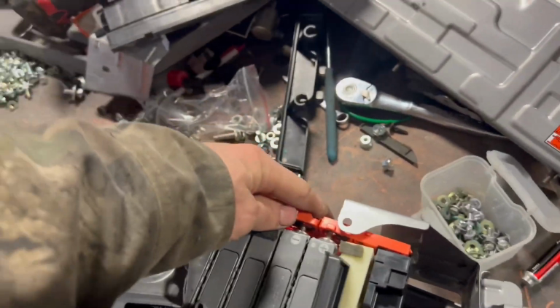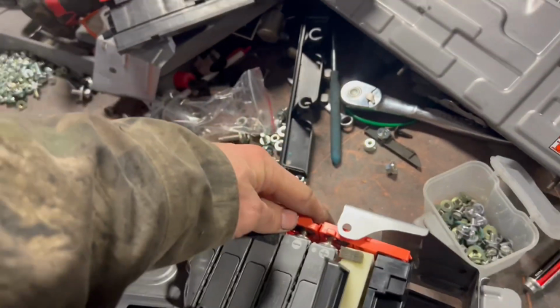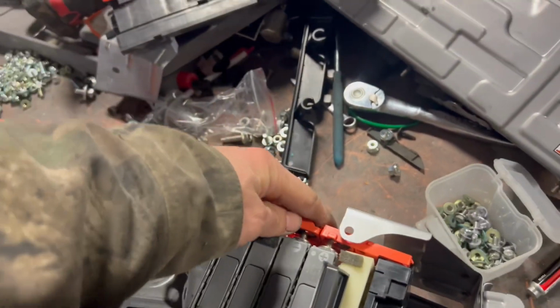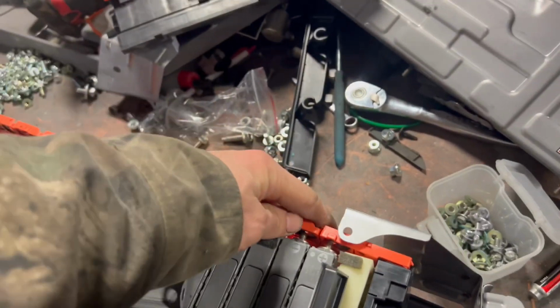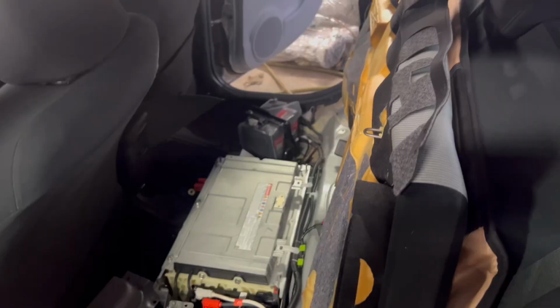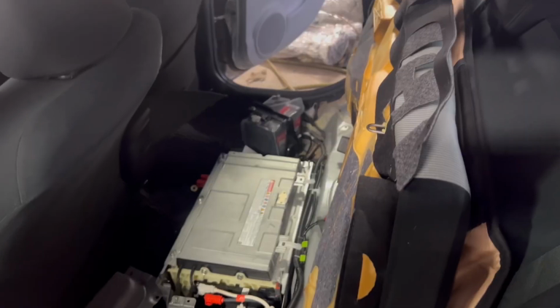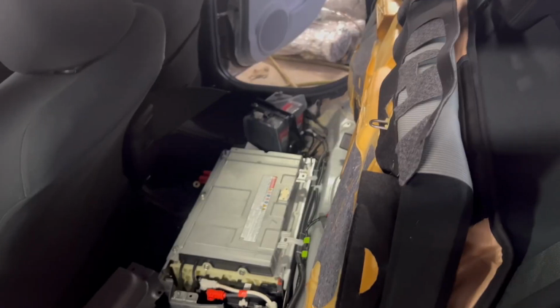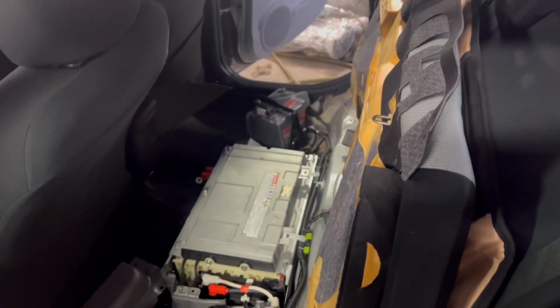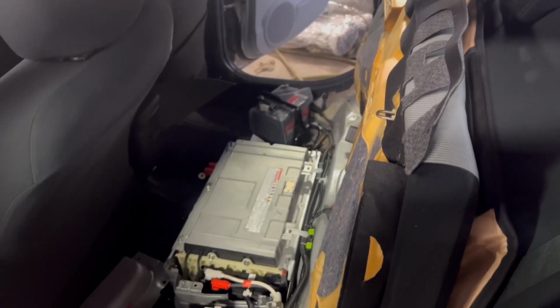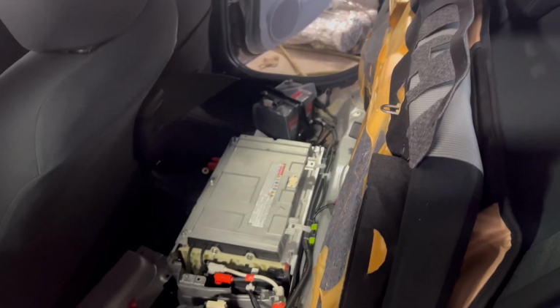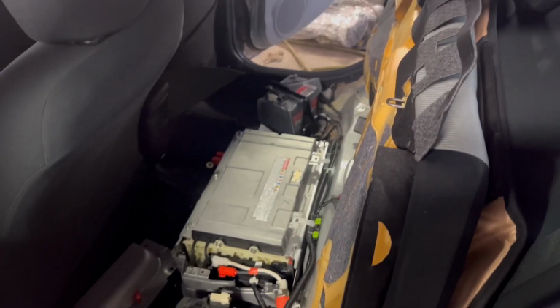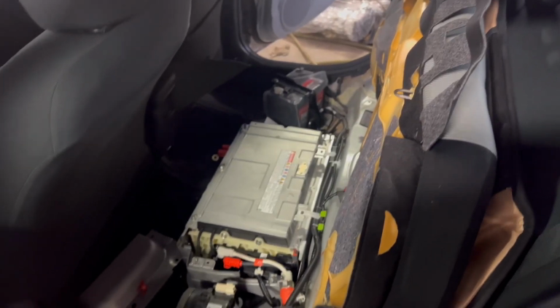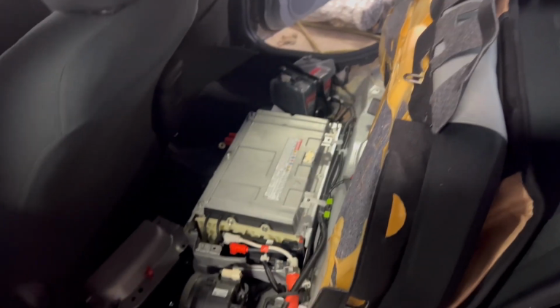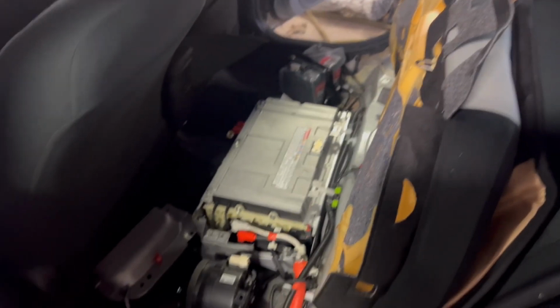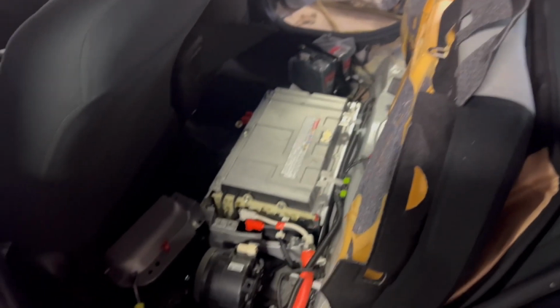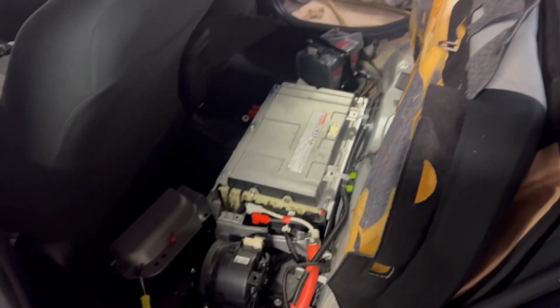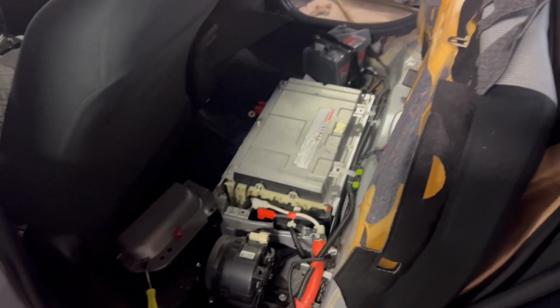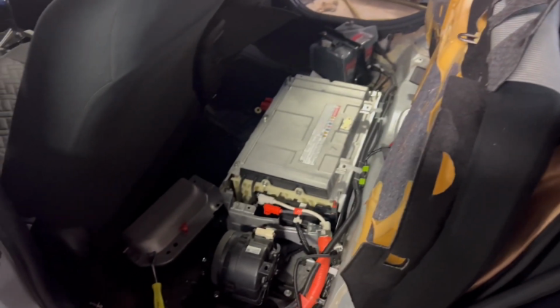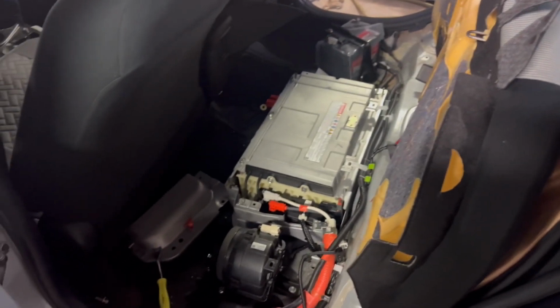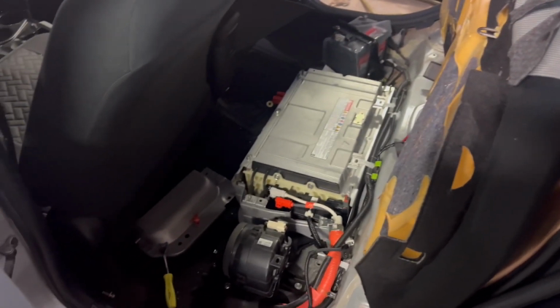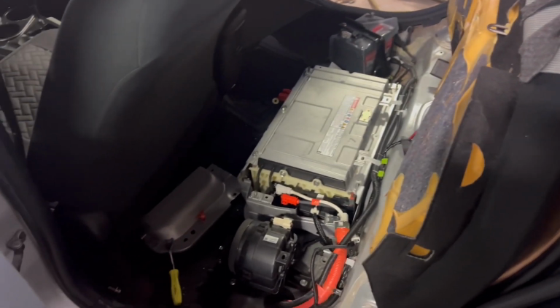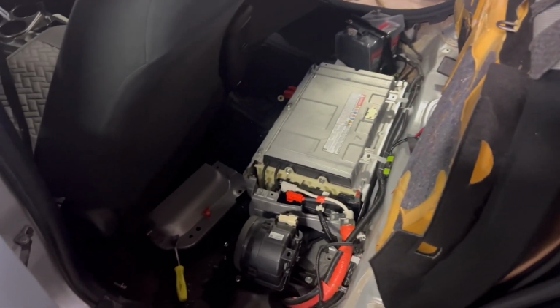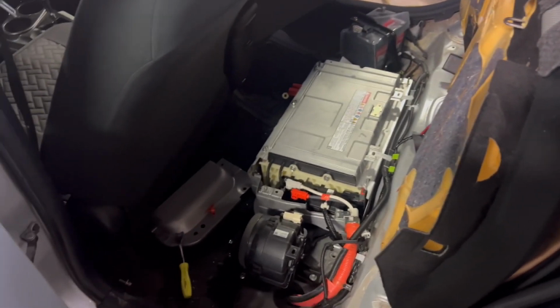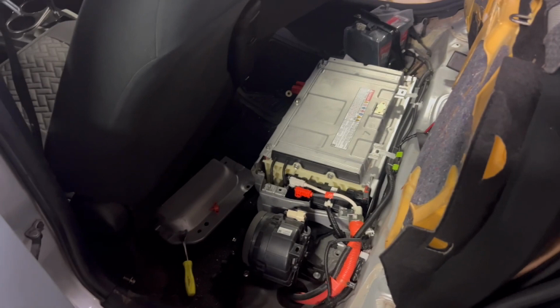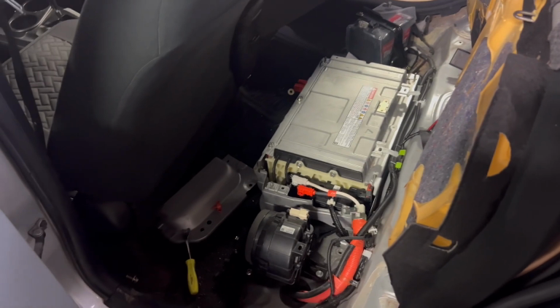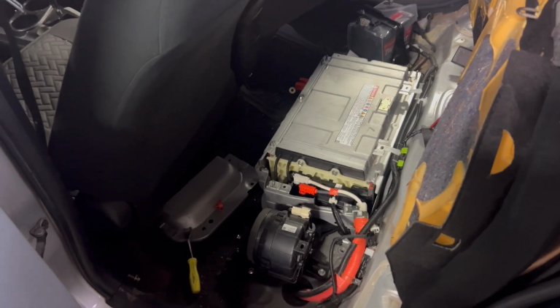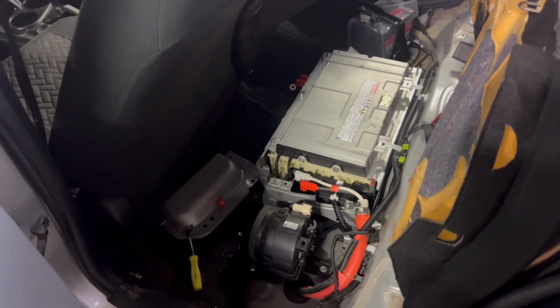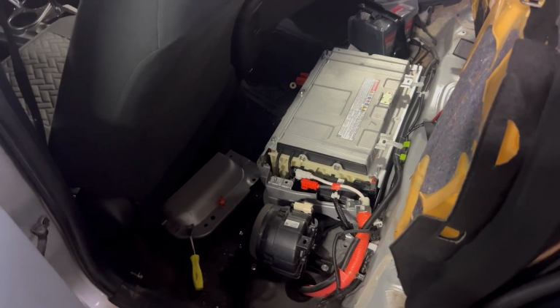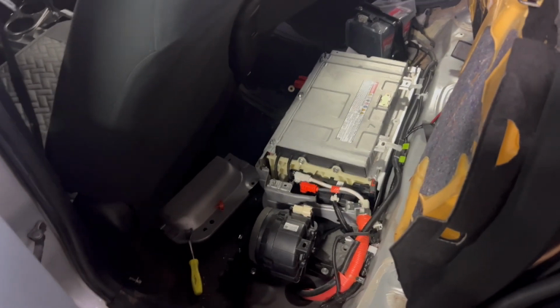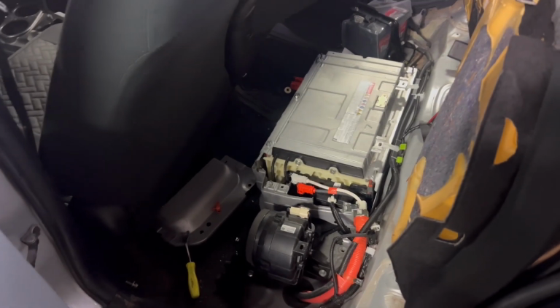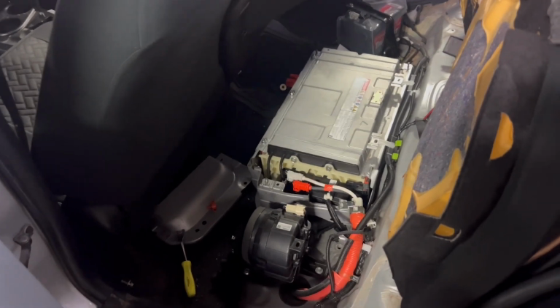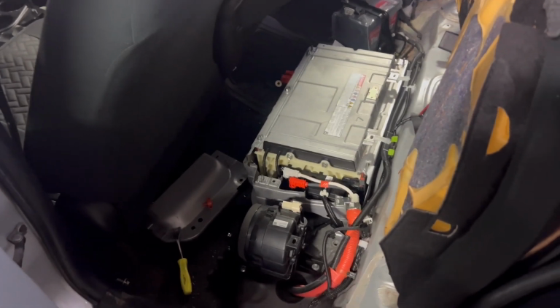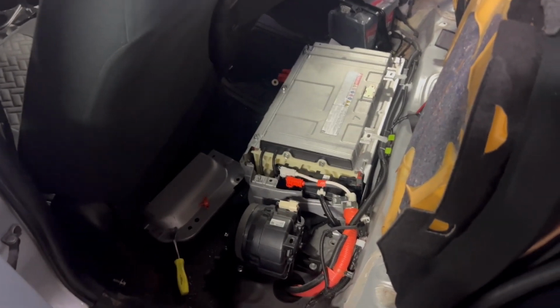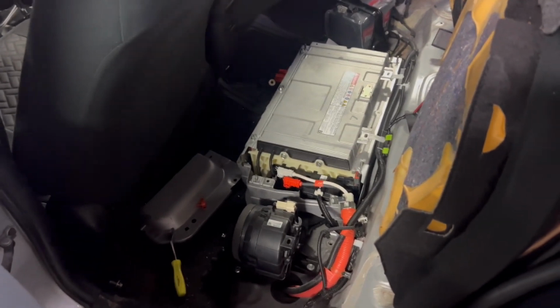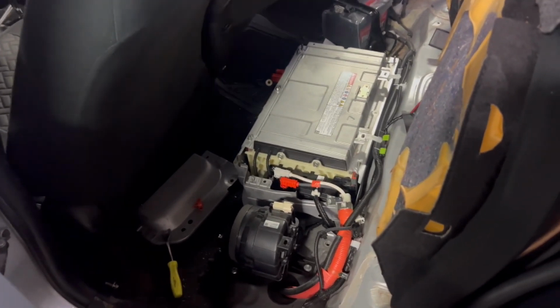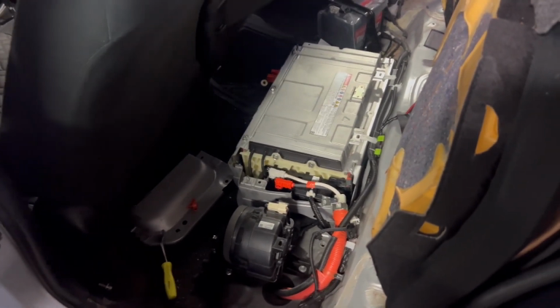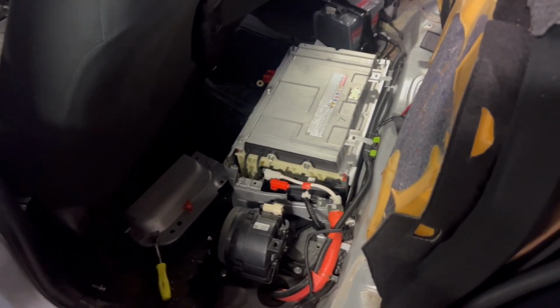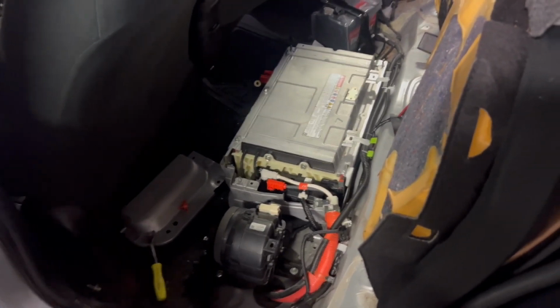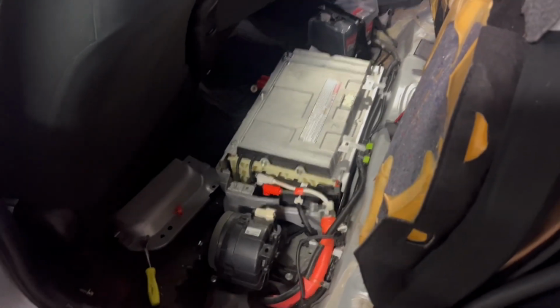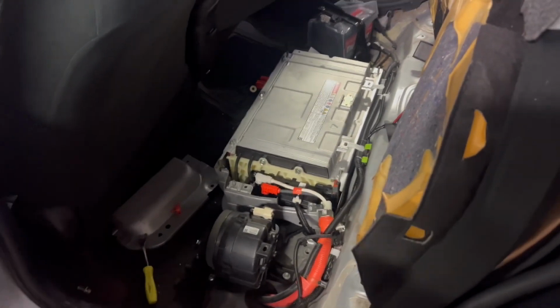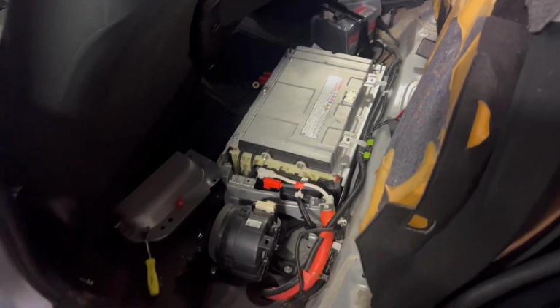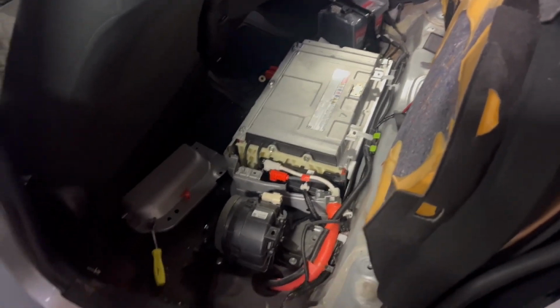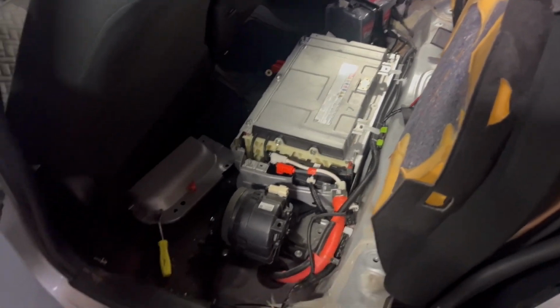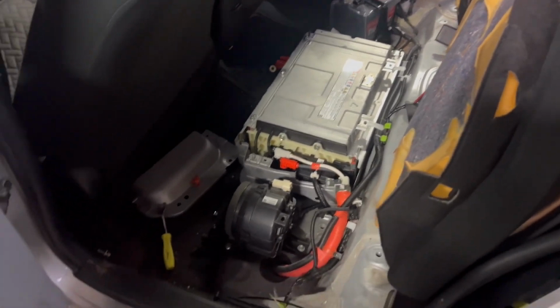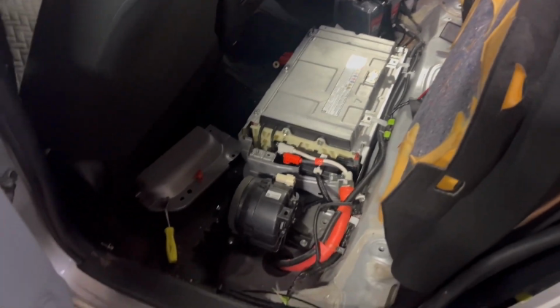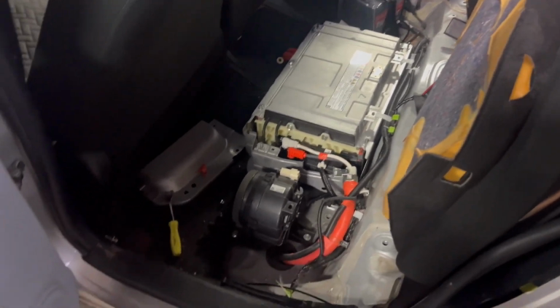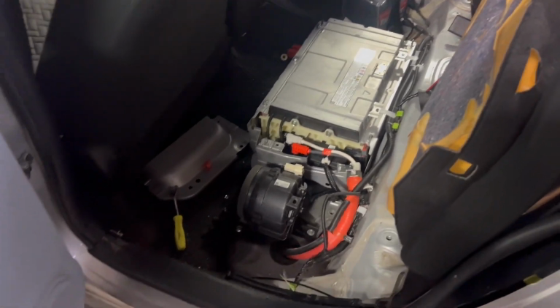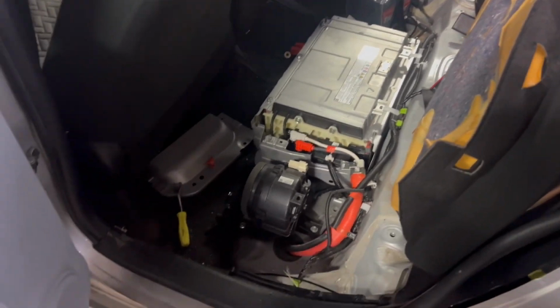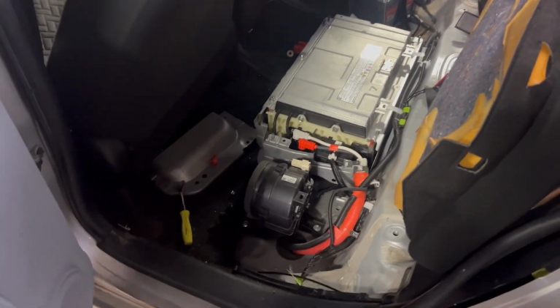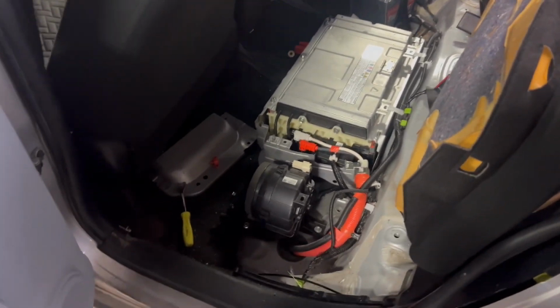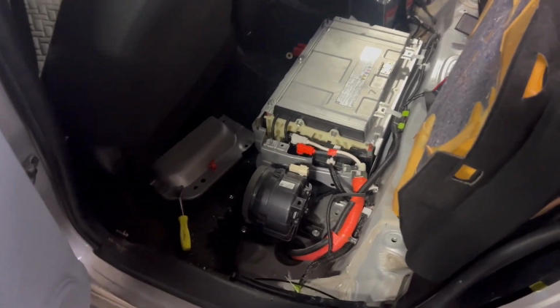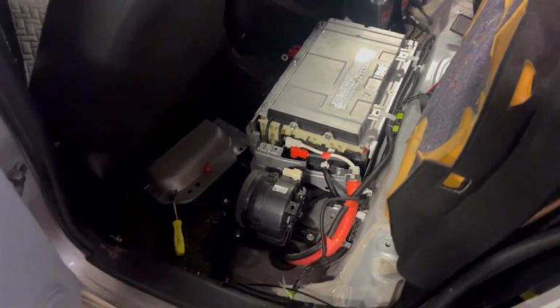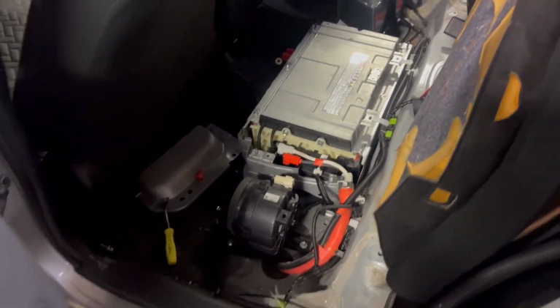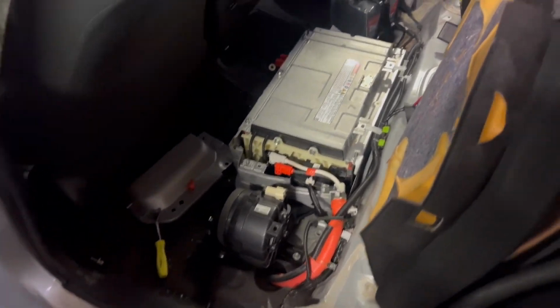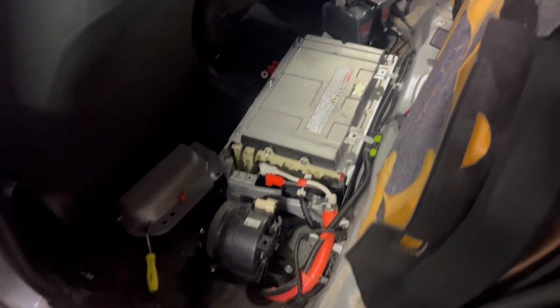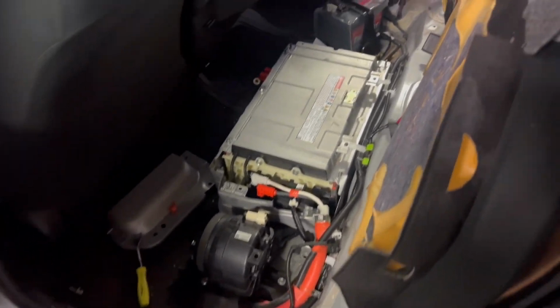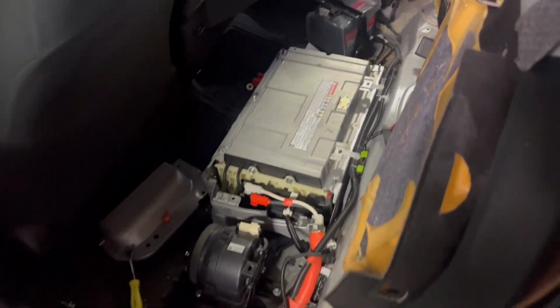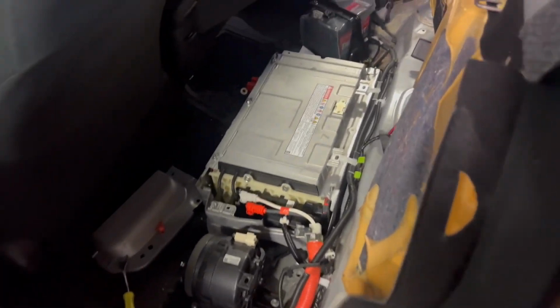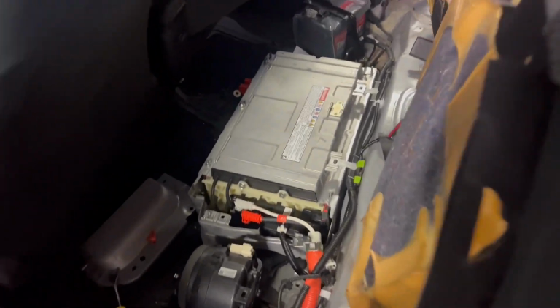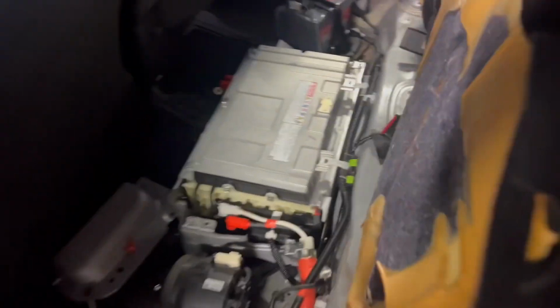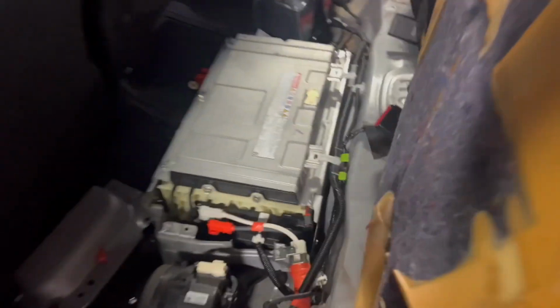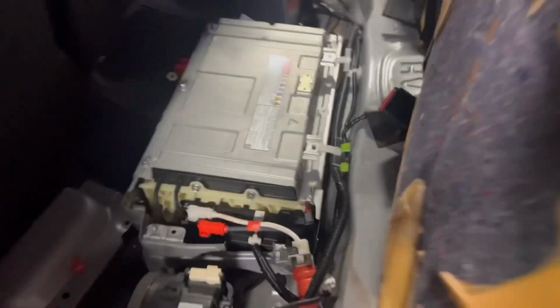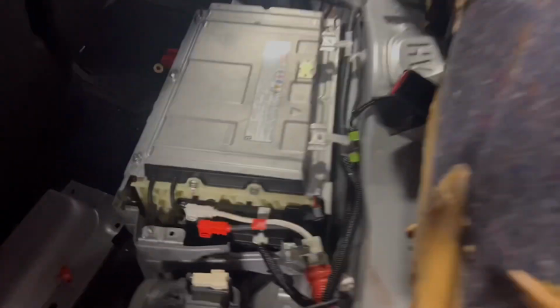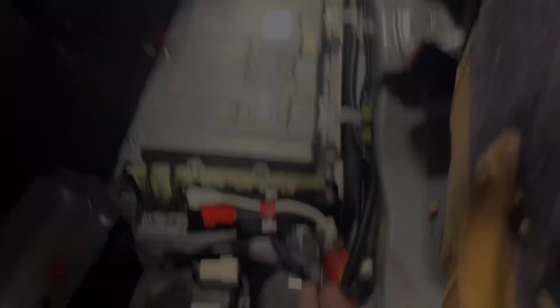We got the hybrid battery installed back in this Prius C. Now we're going to go take it for a test drive and see if we can see anything visibly different.